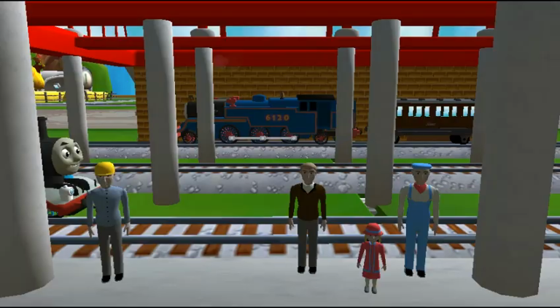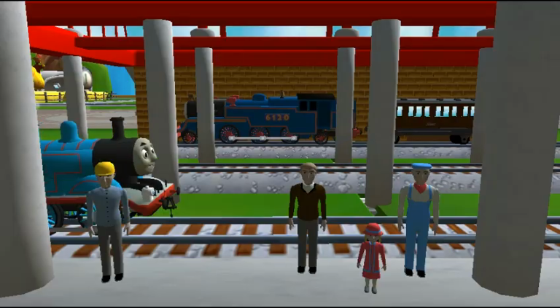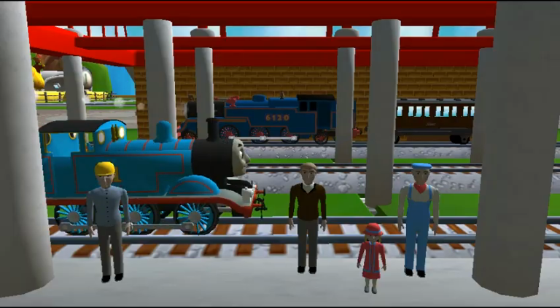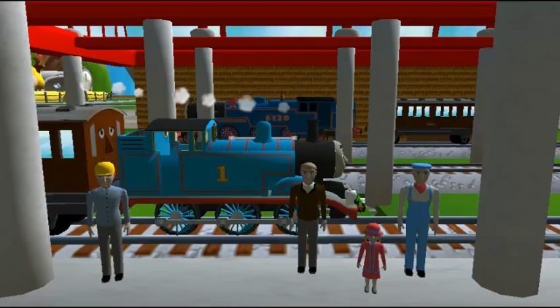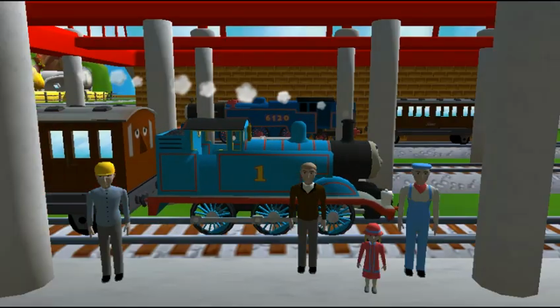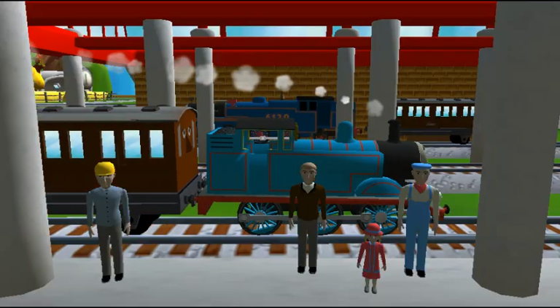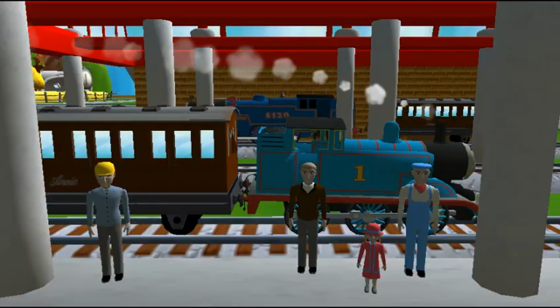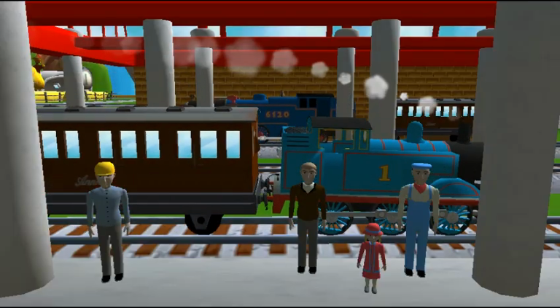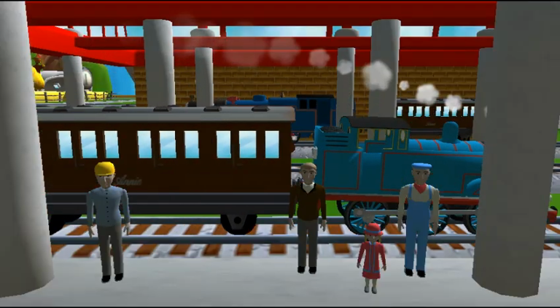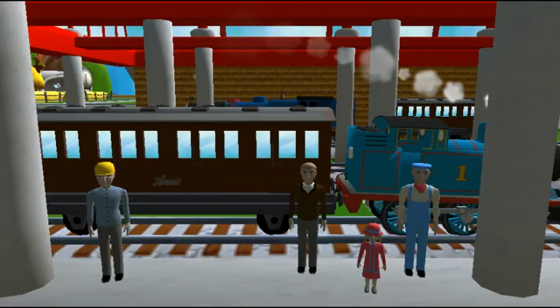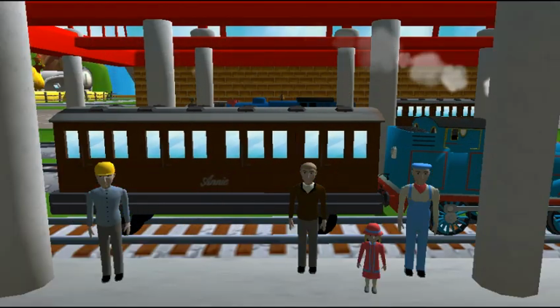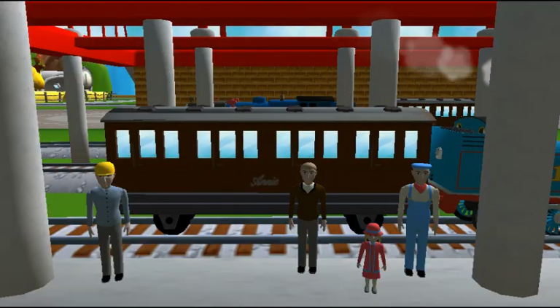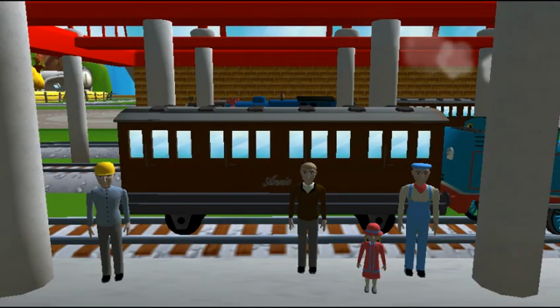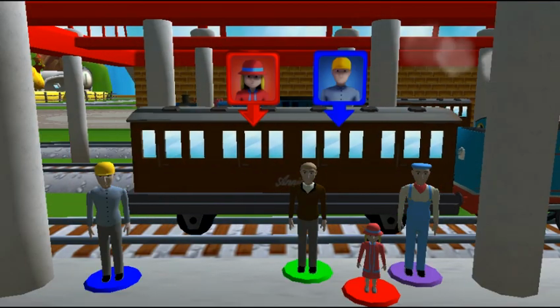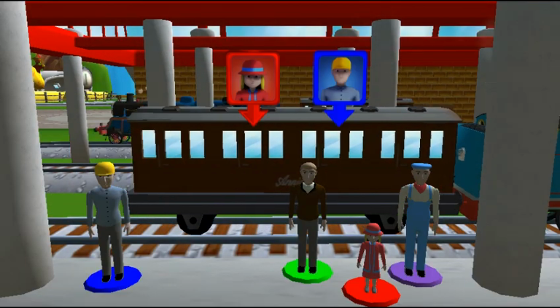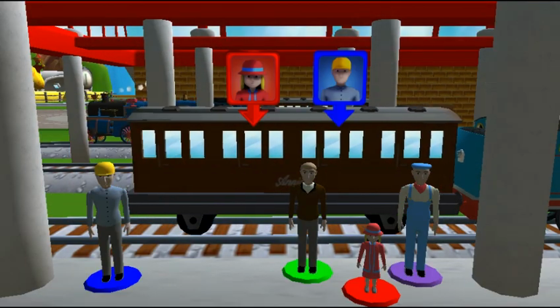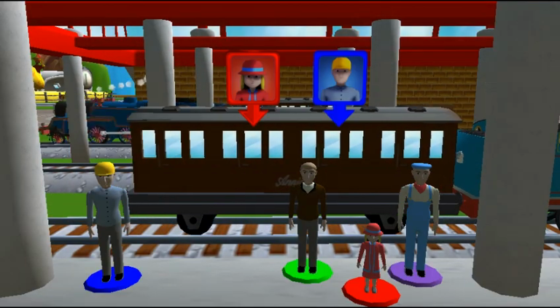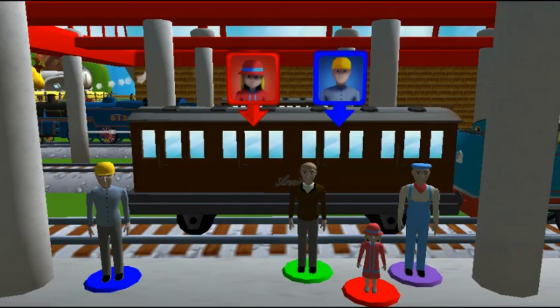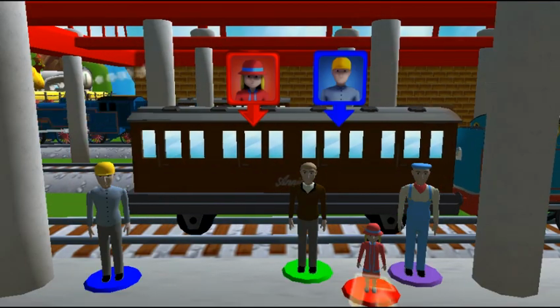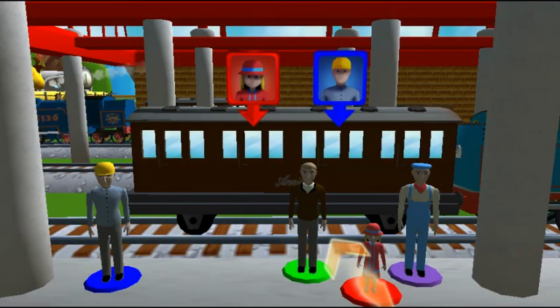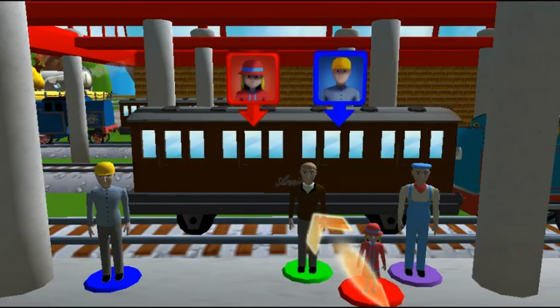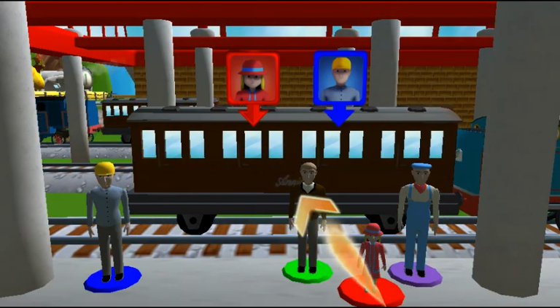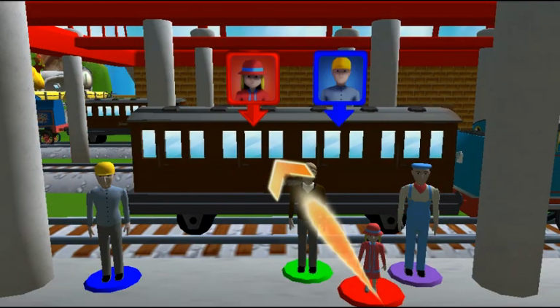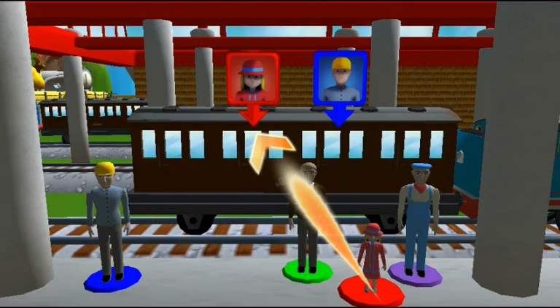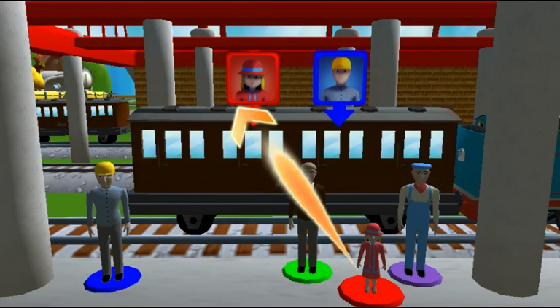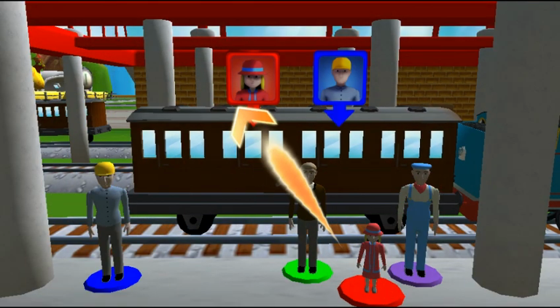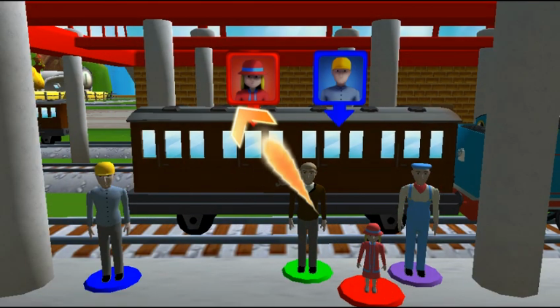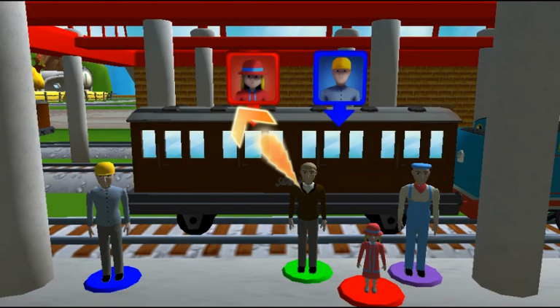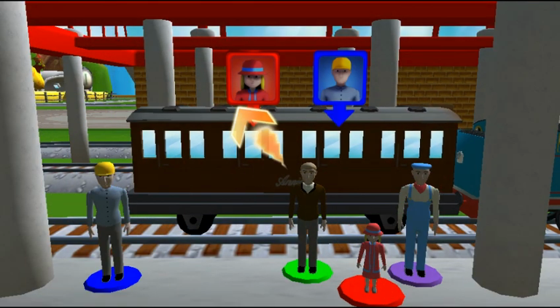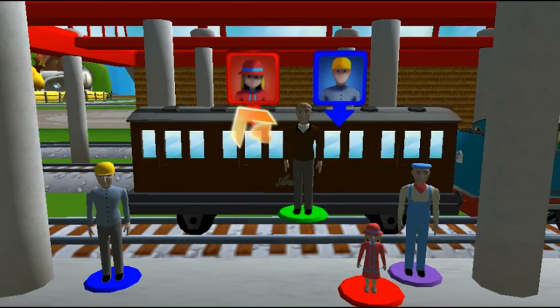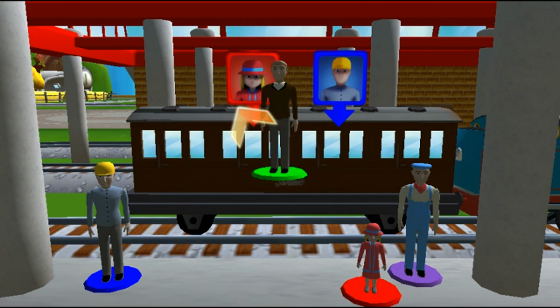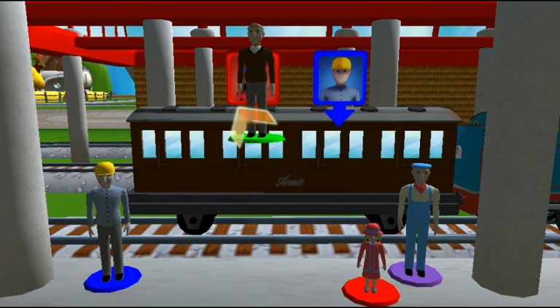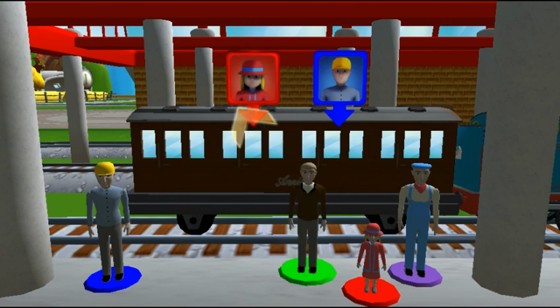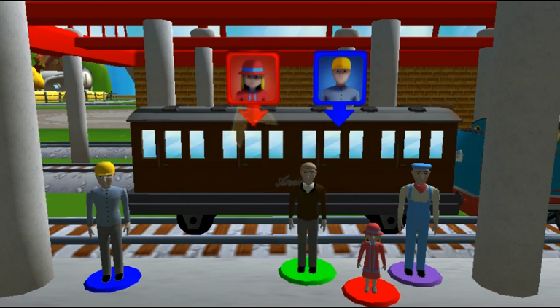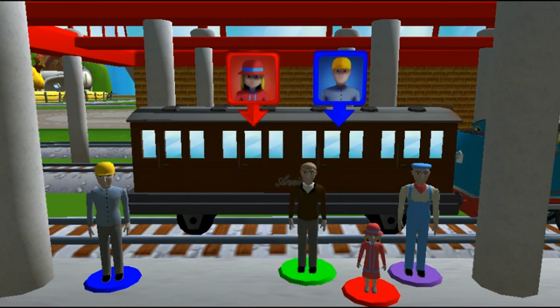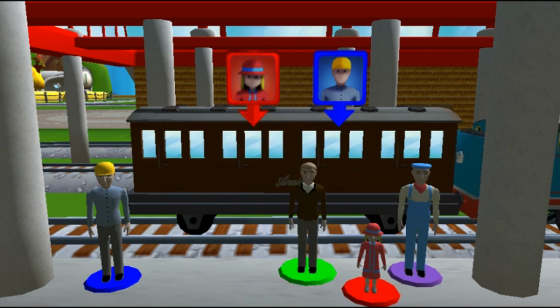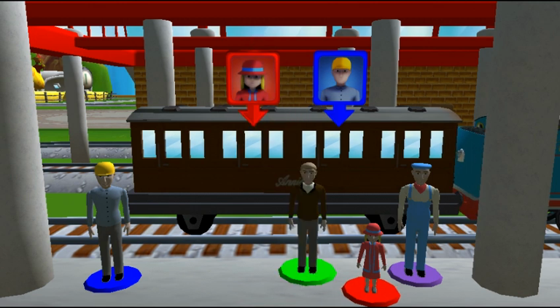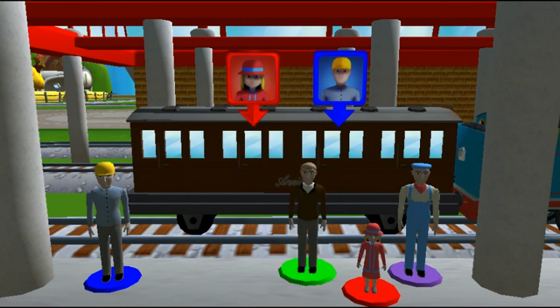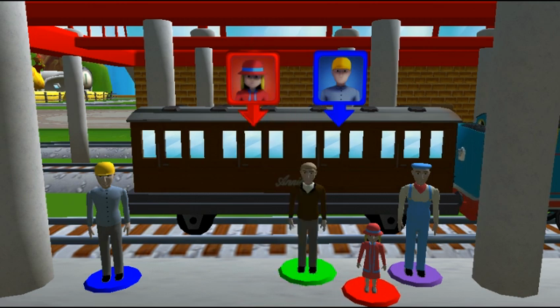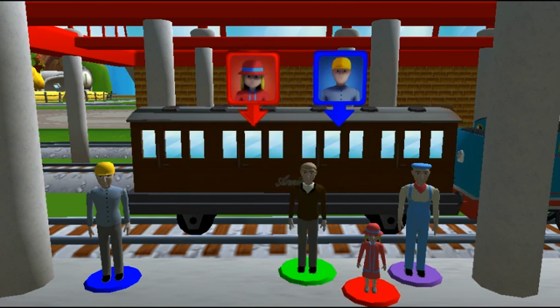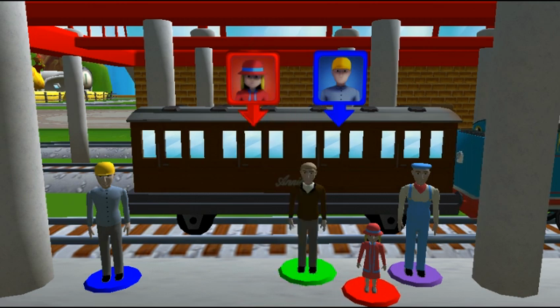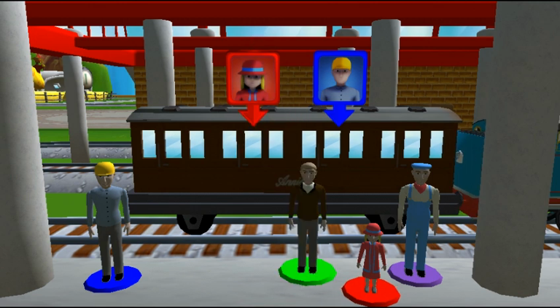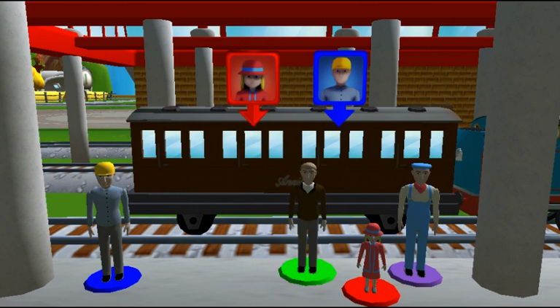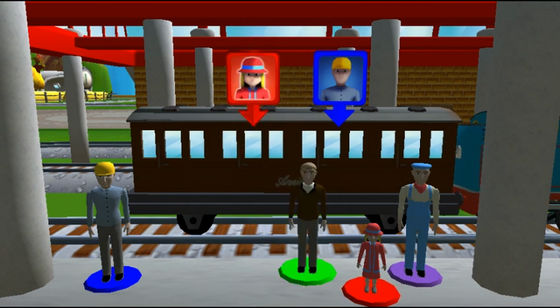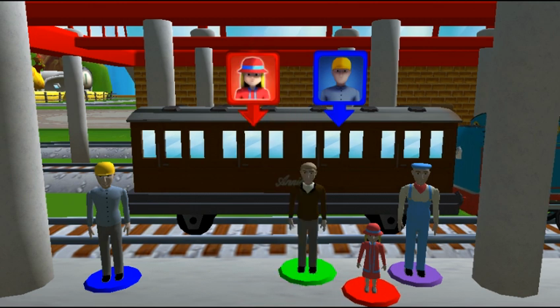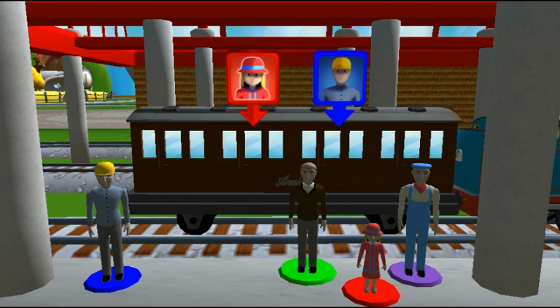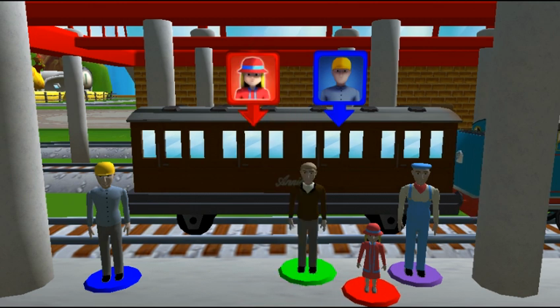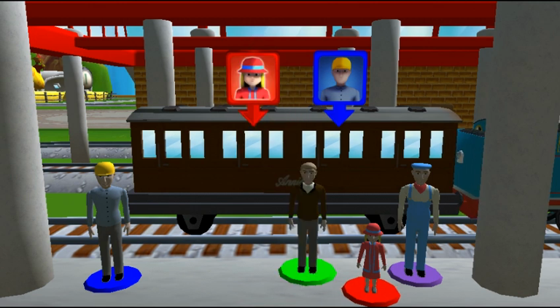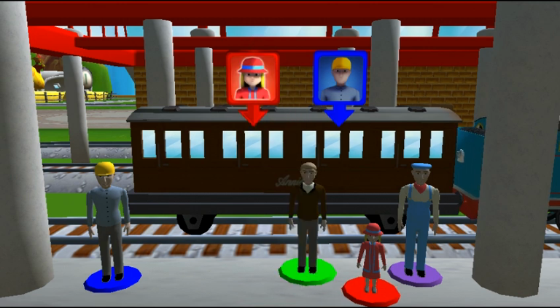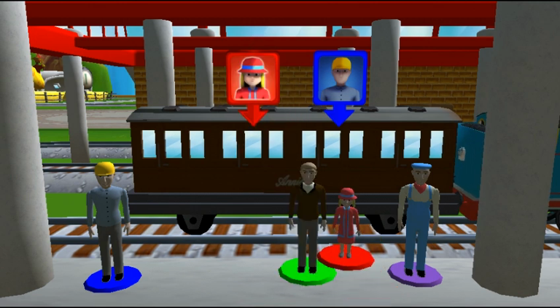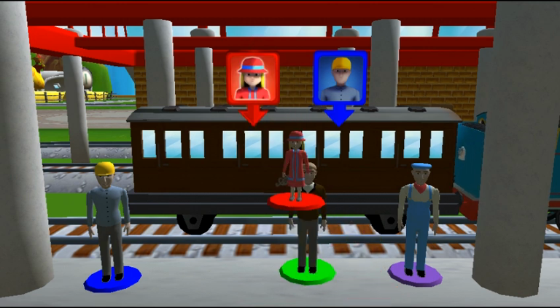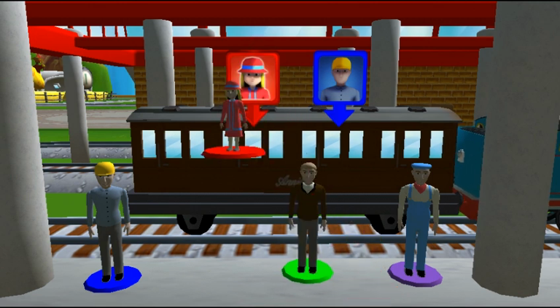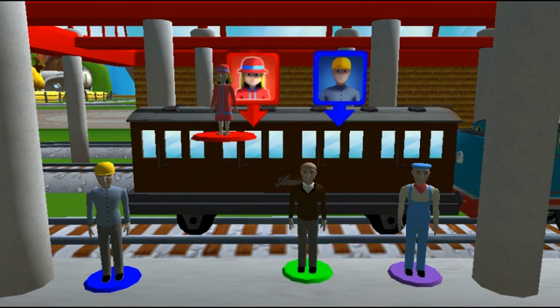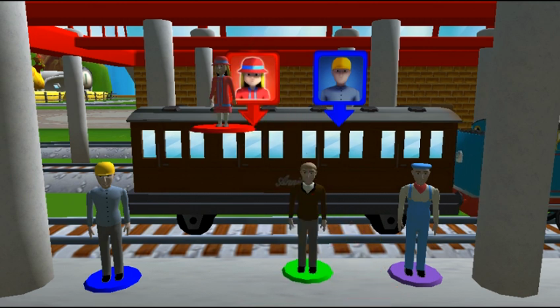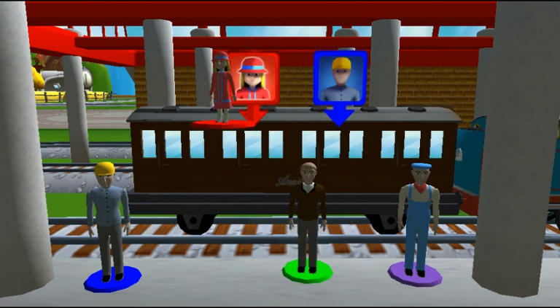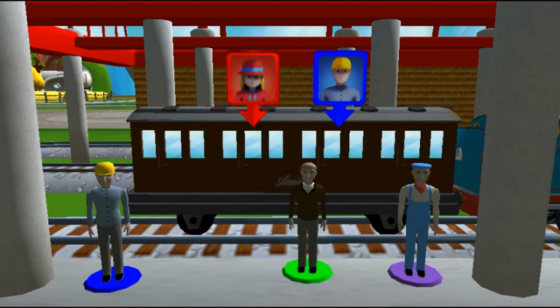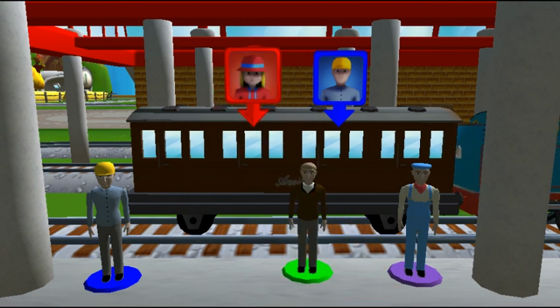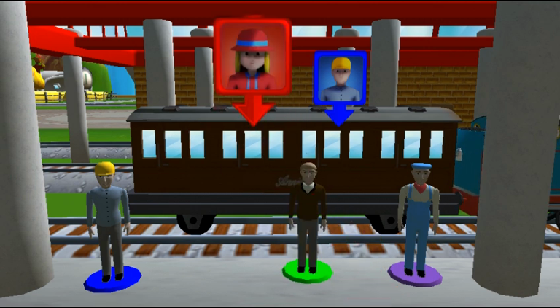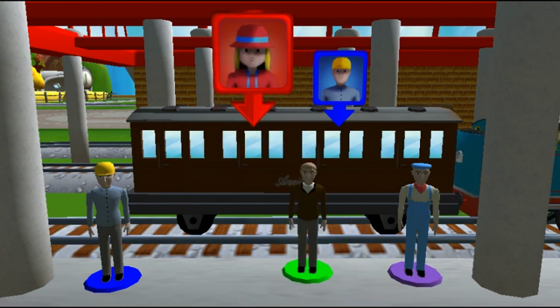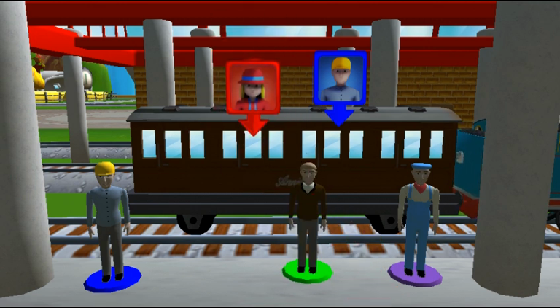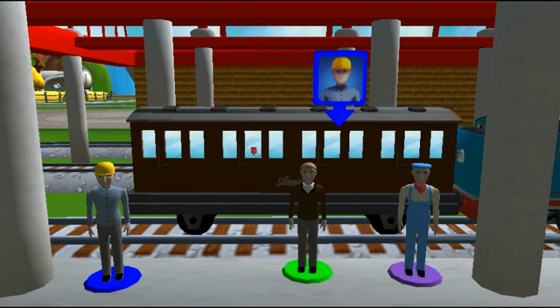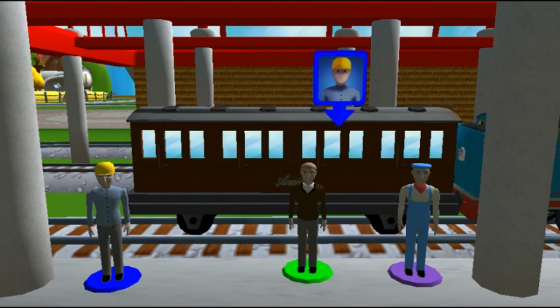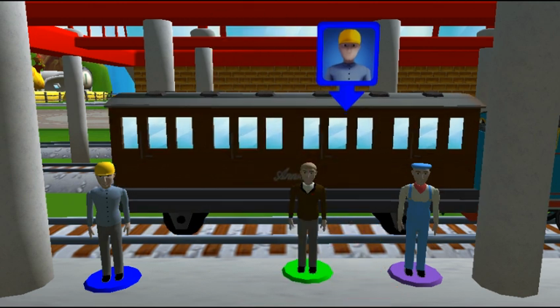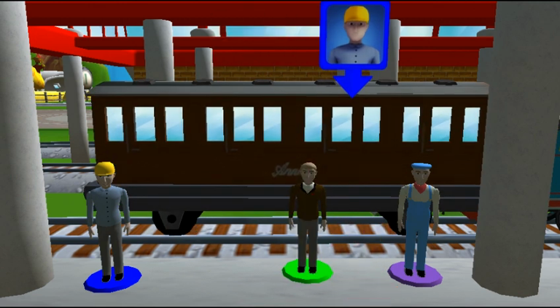Help the passengers get into the carriage. Drag each of them to the square with the matching color. Super!